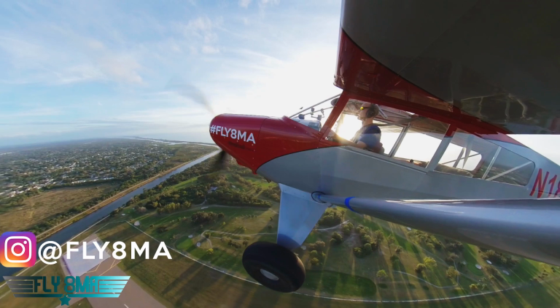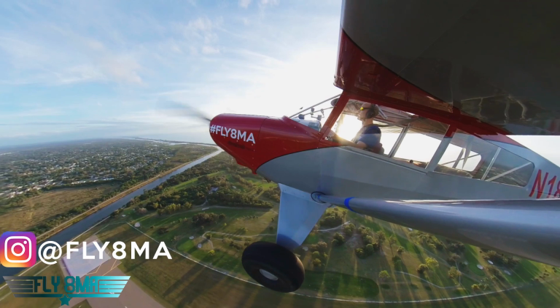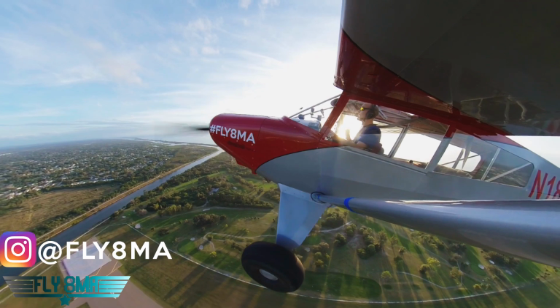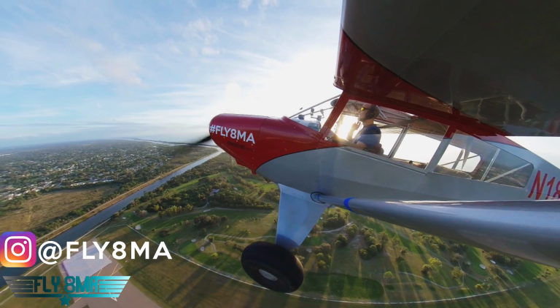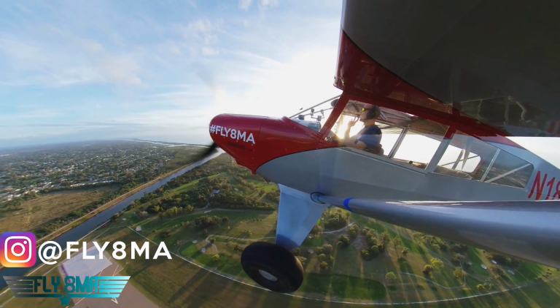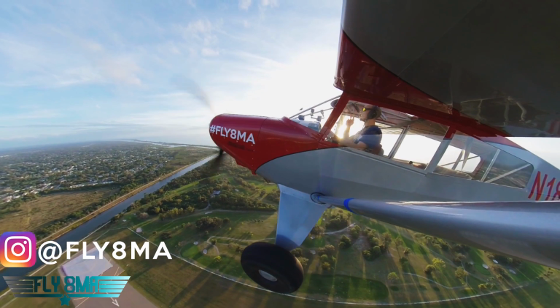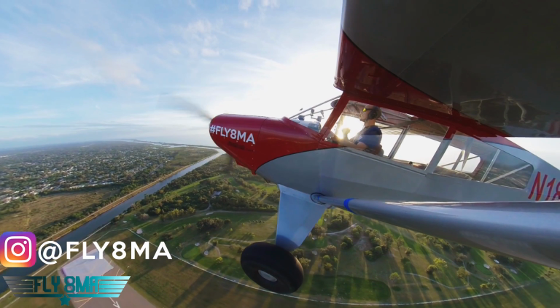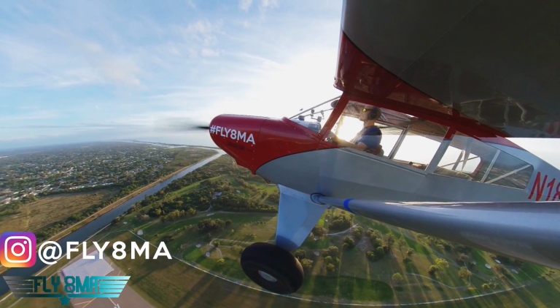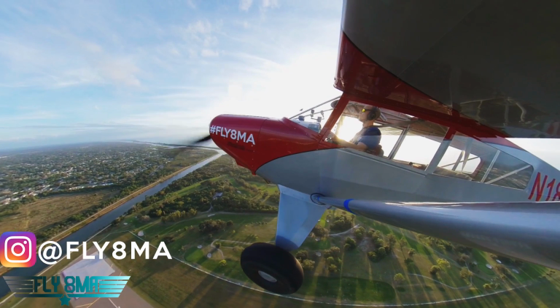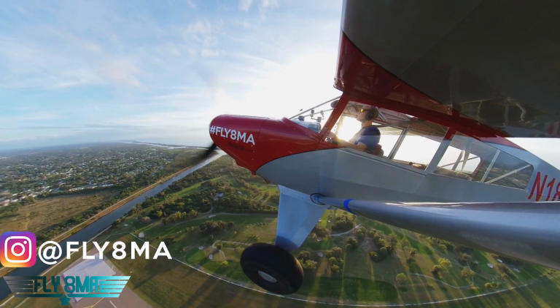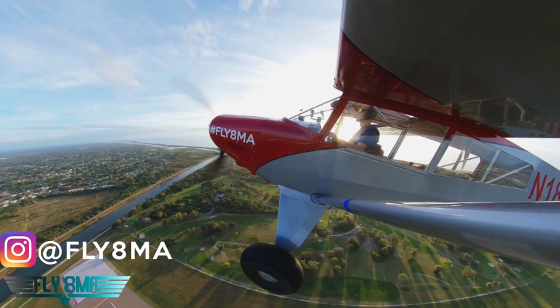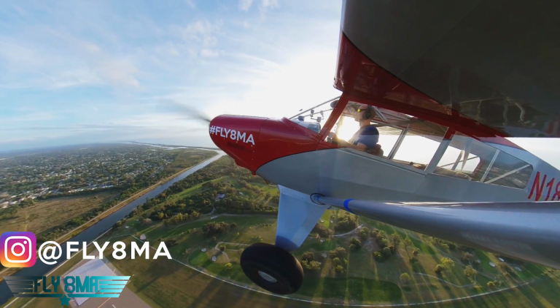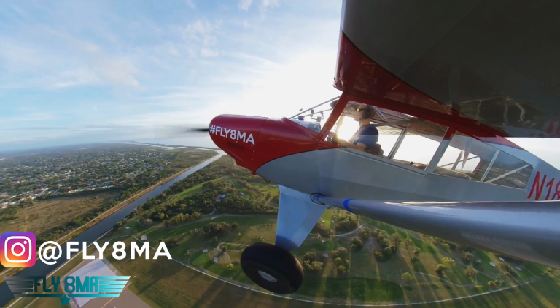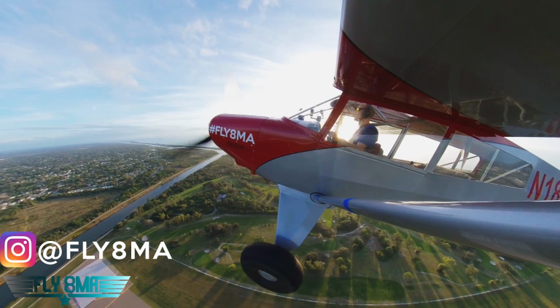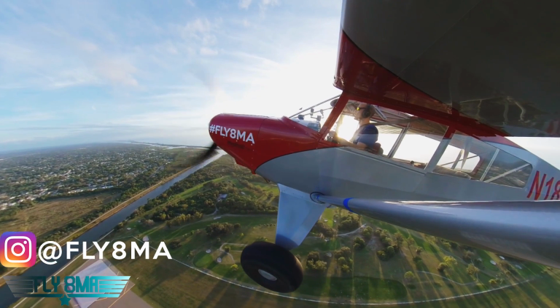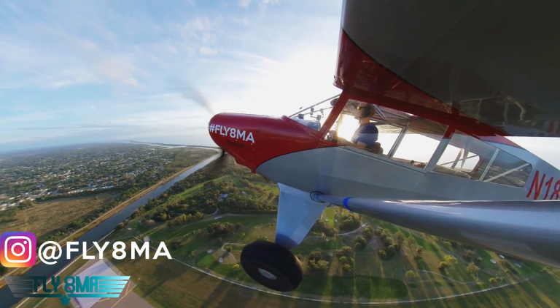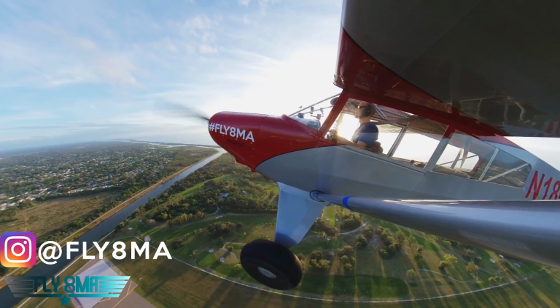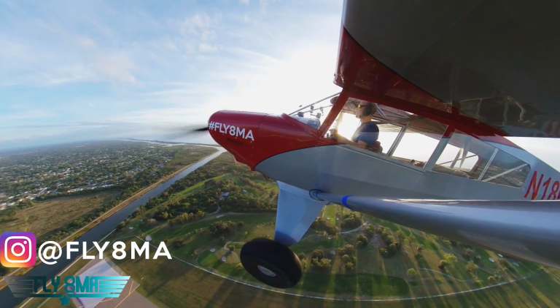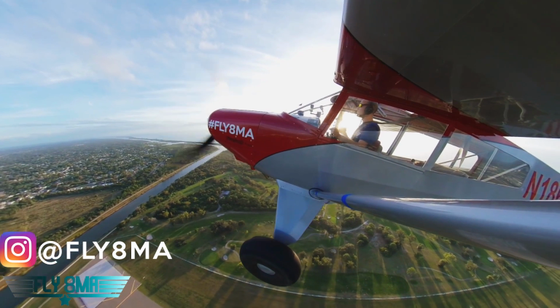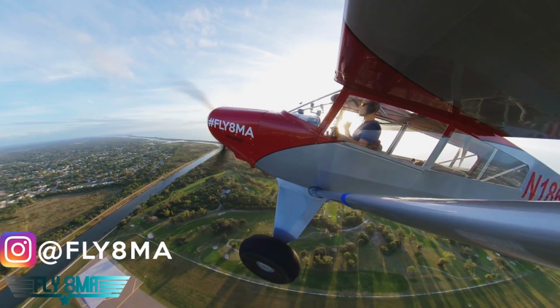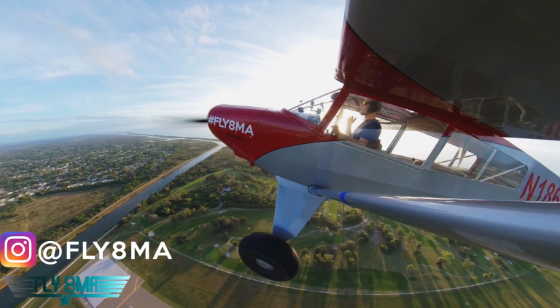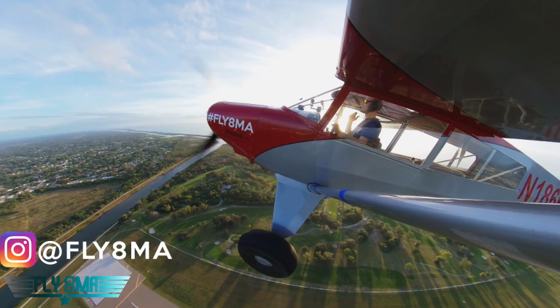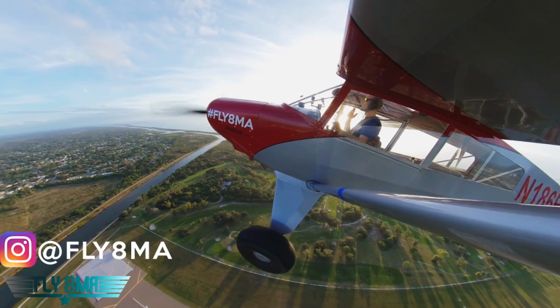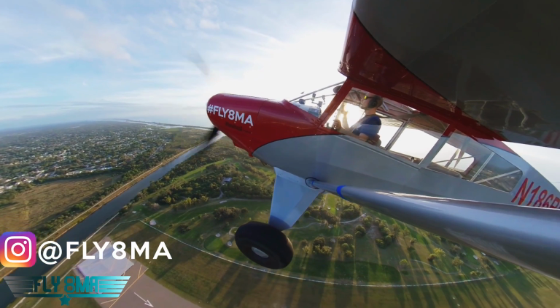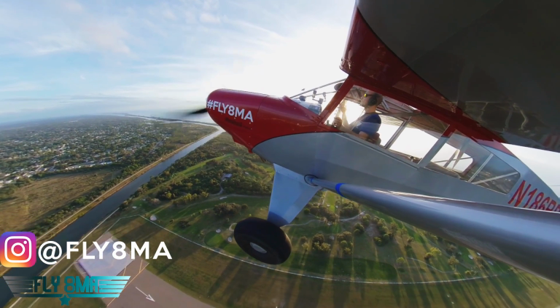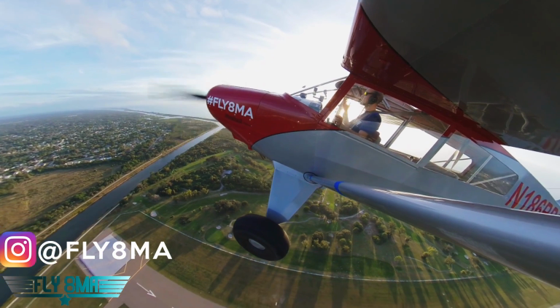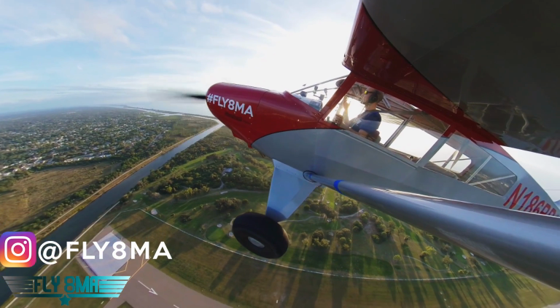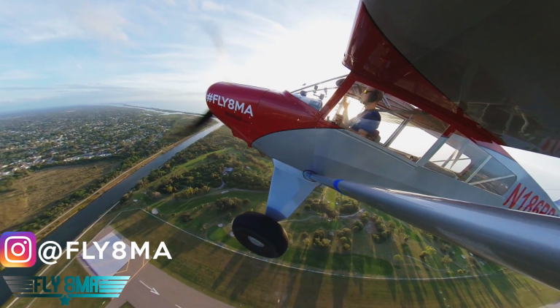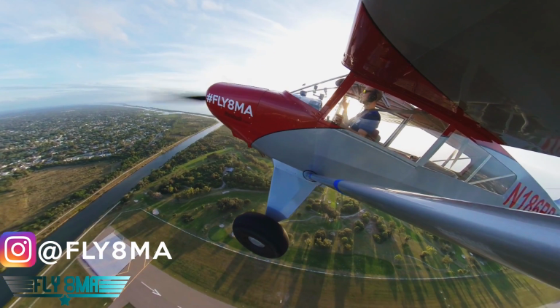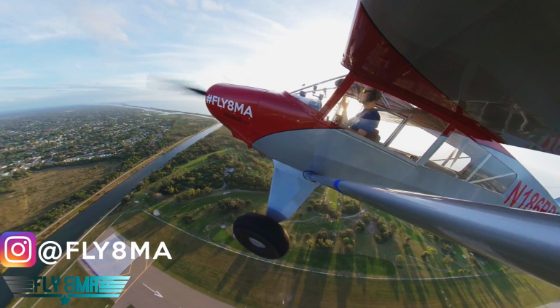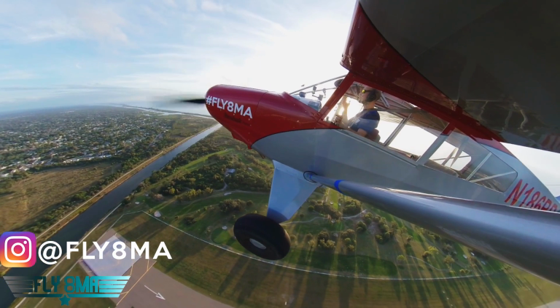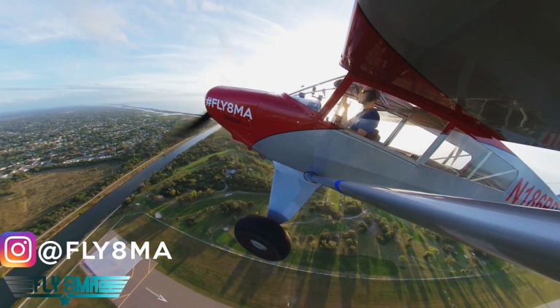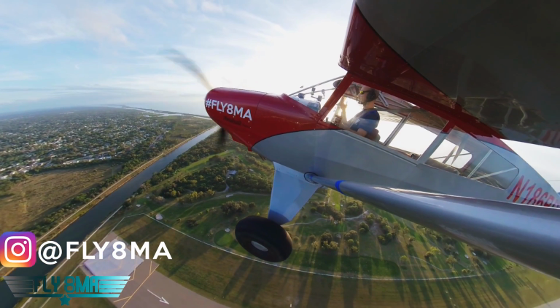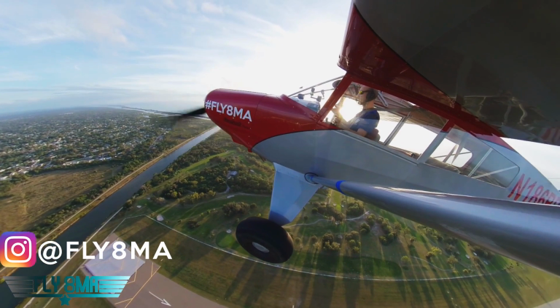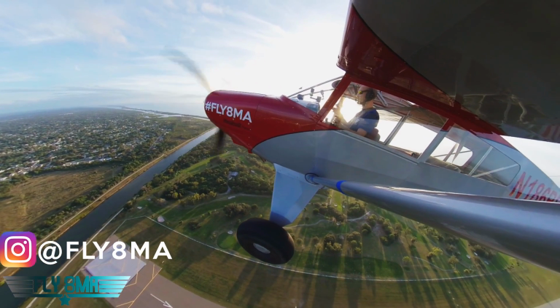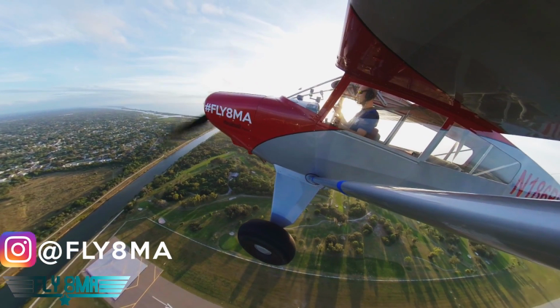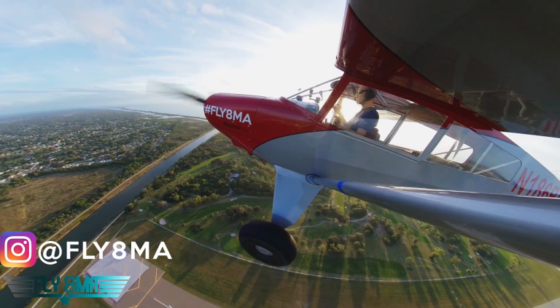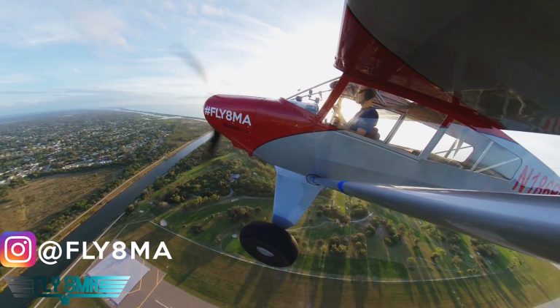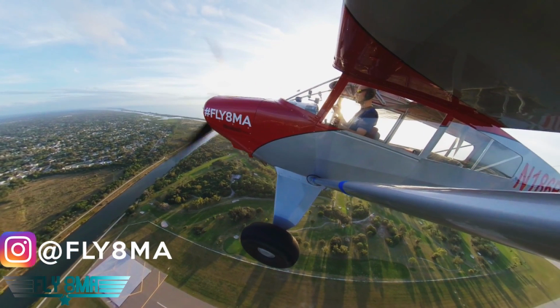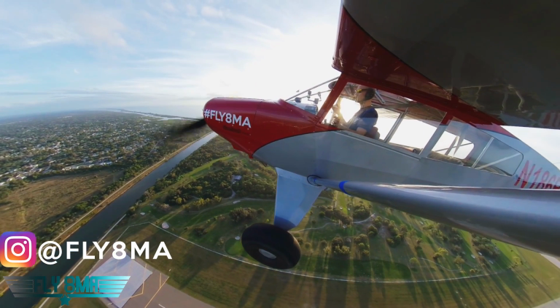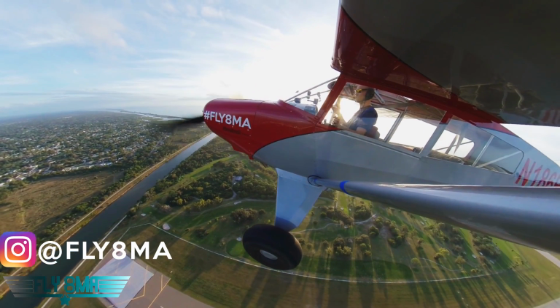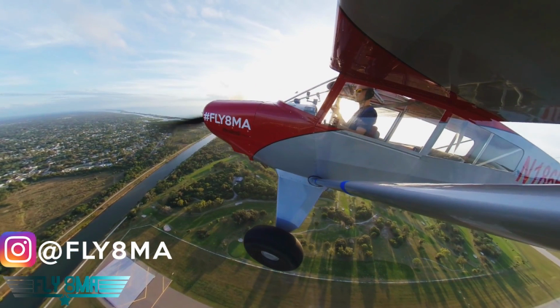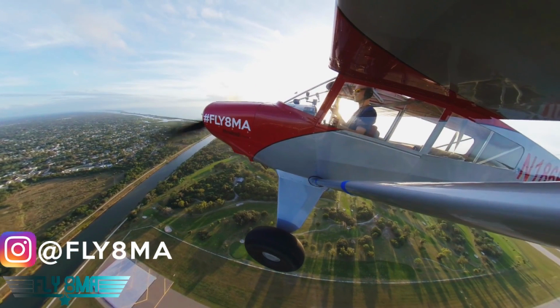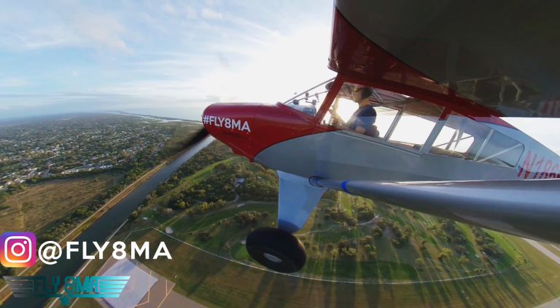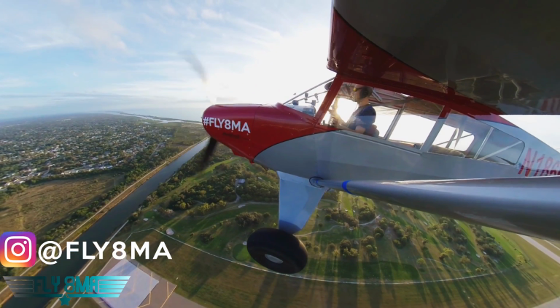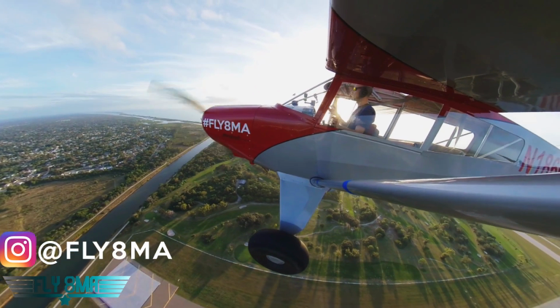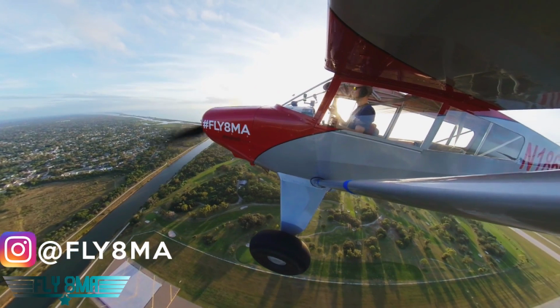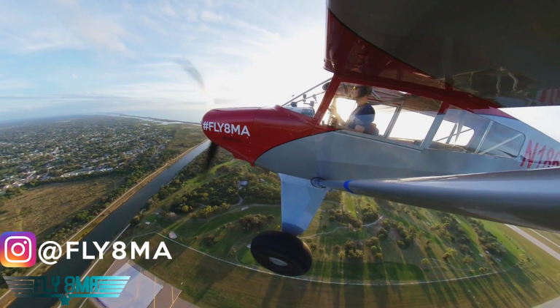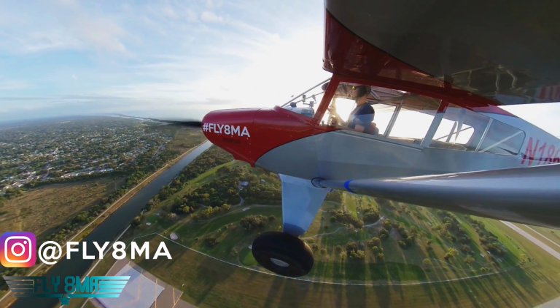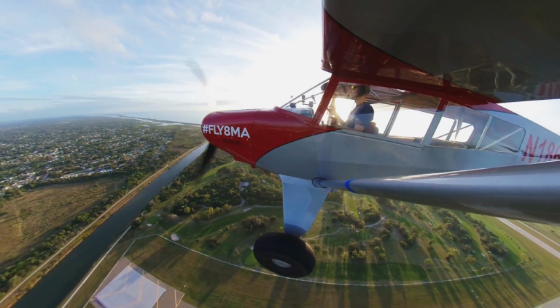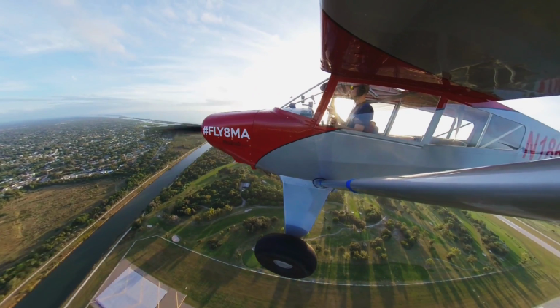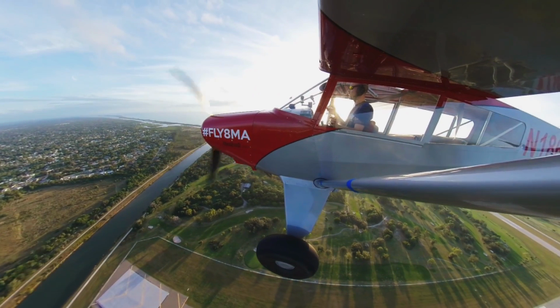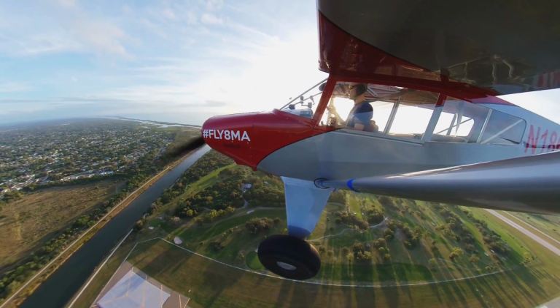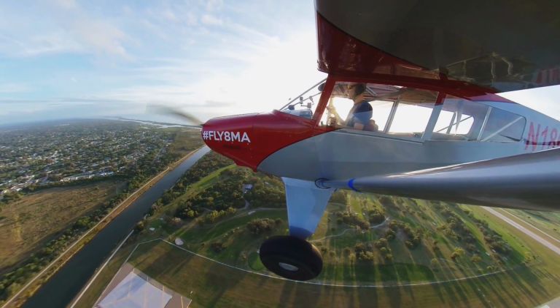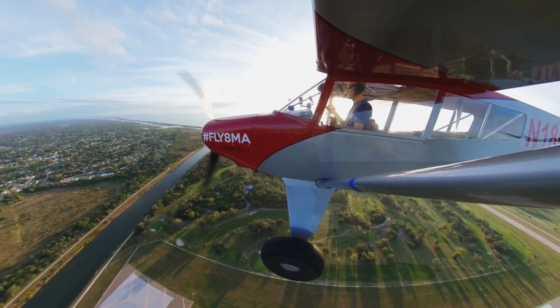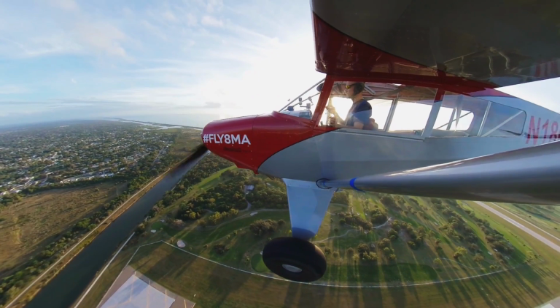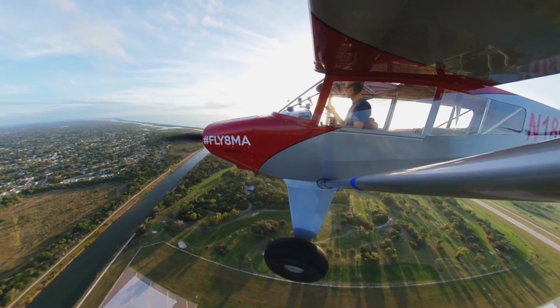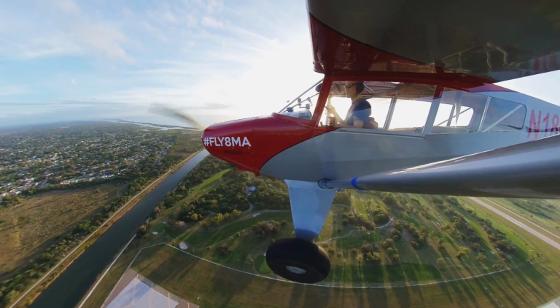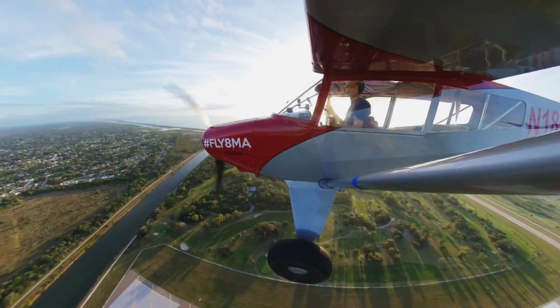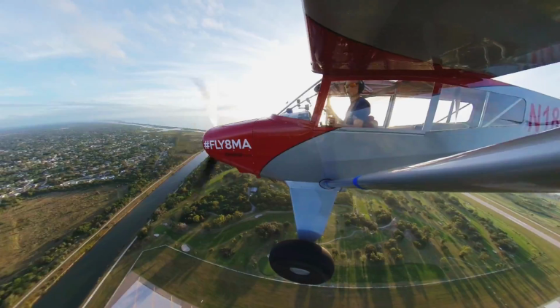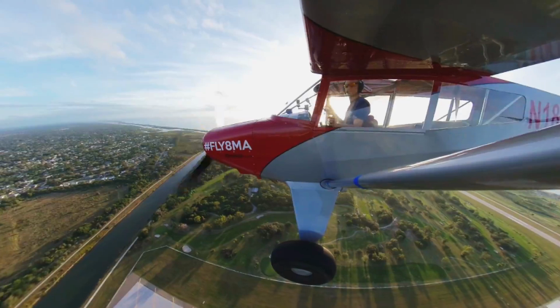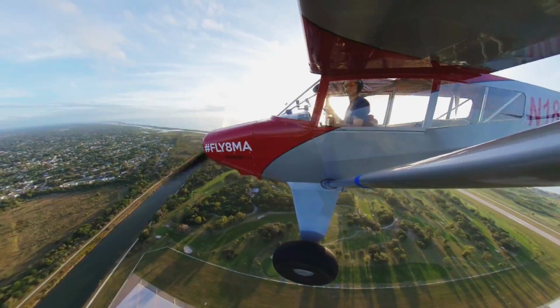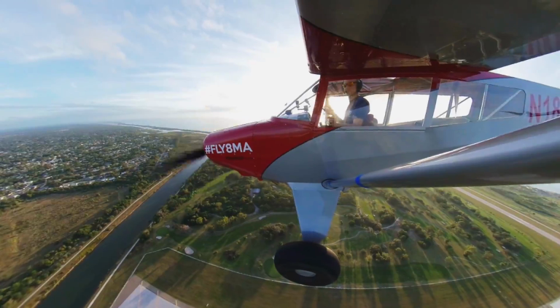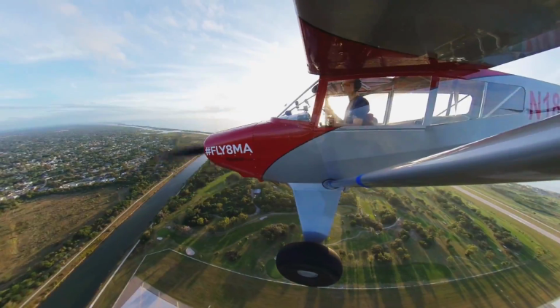Hey guys, what is up? John here from FlyAtMyCalvin.com. We are at 500 feet. We just took off and we just lost our engine. What are we going to do about that?